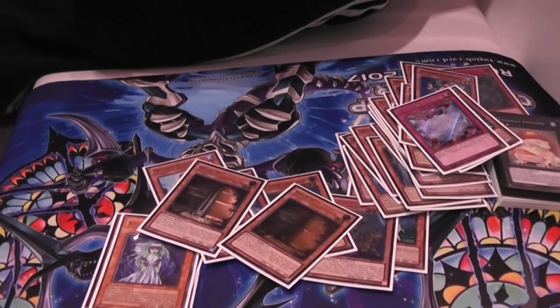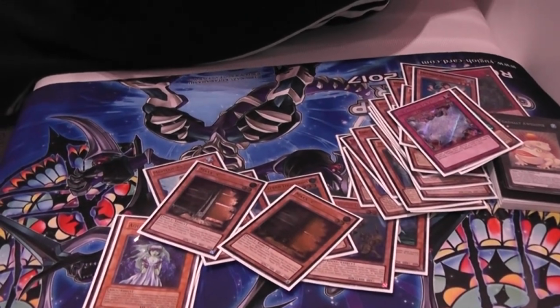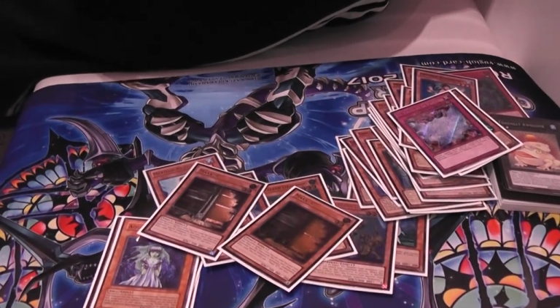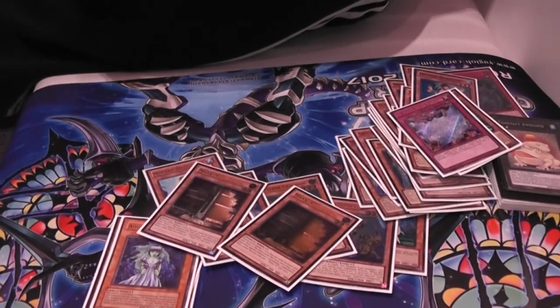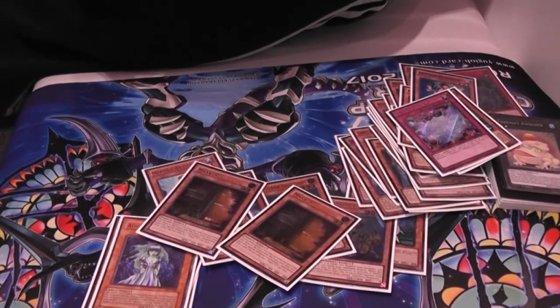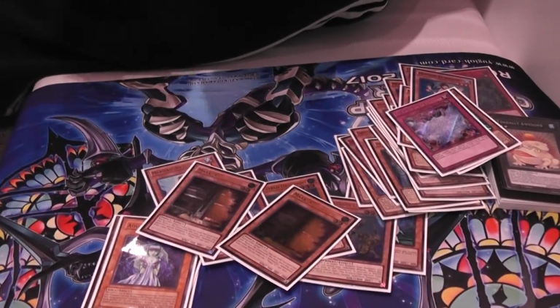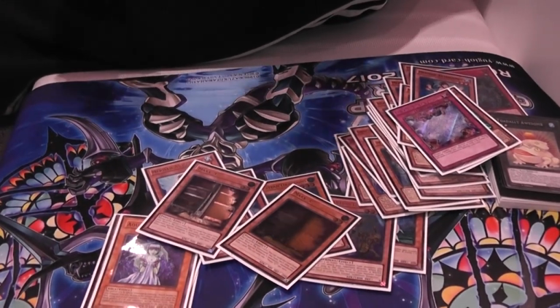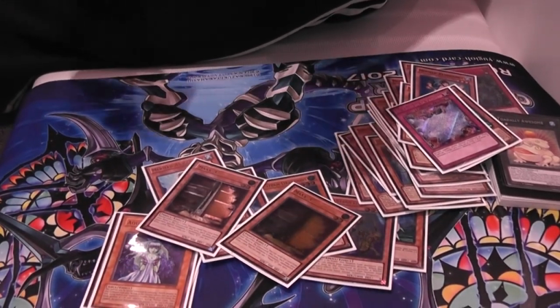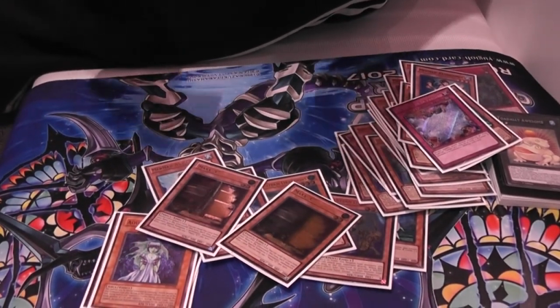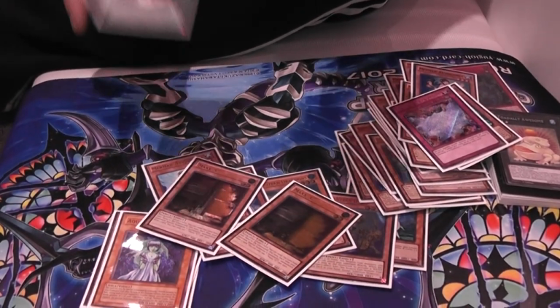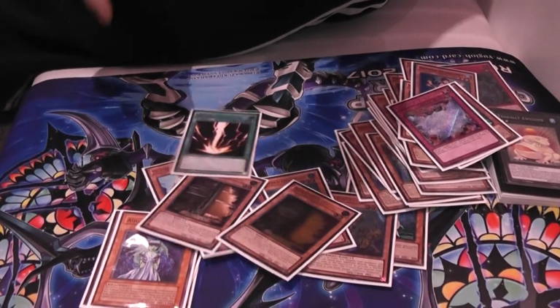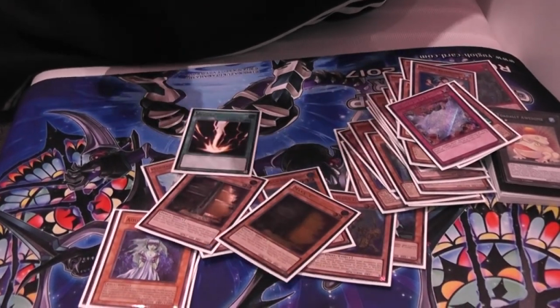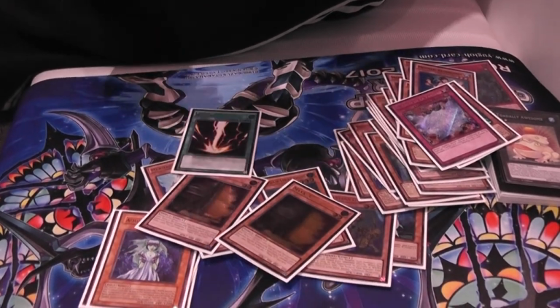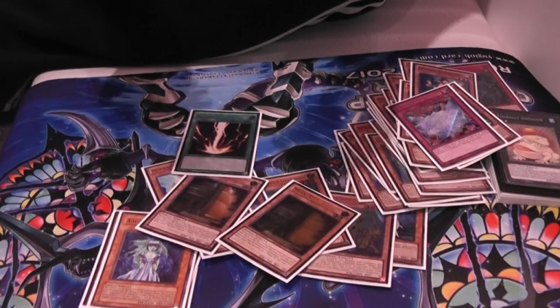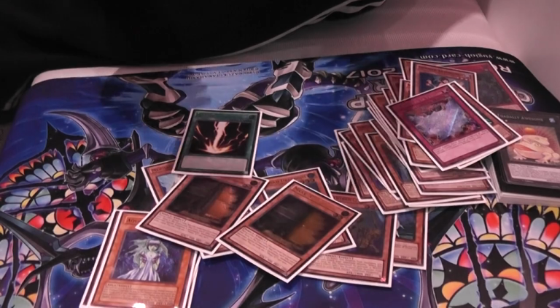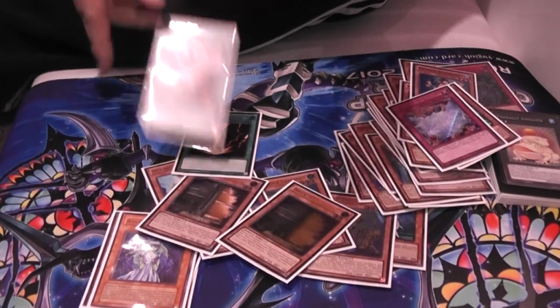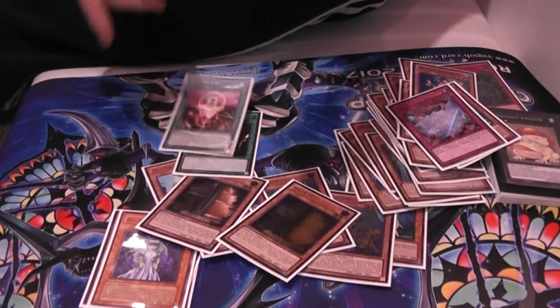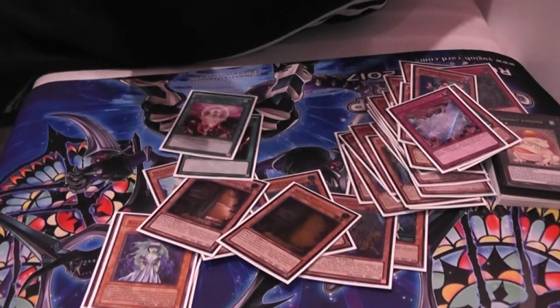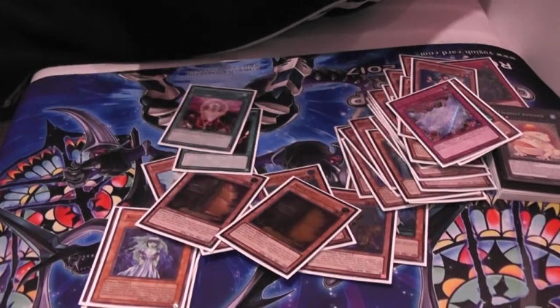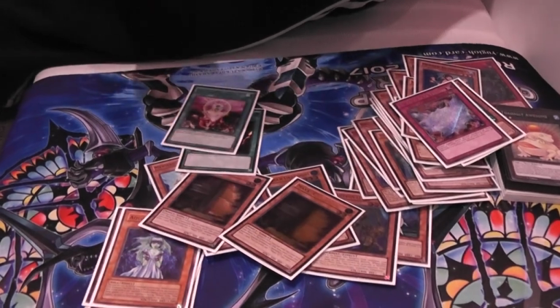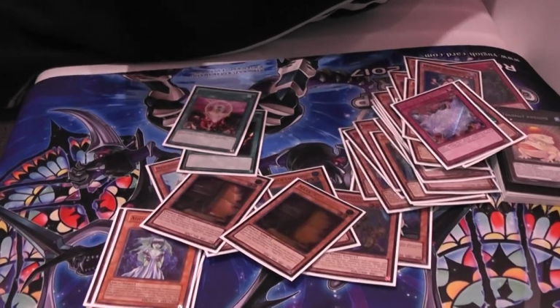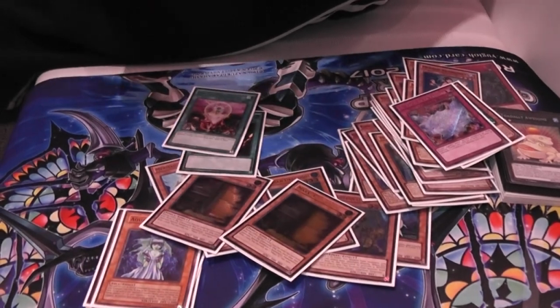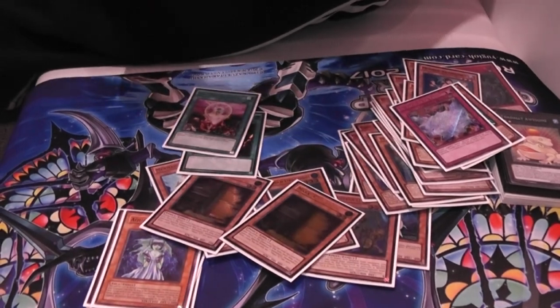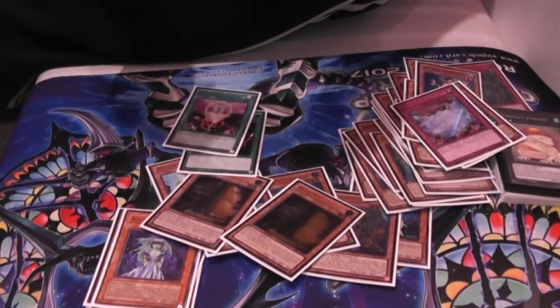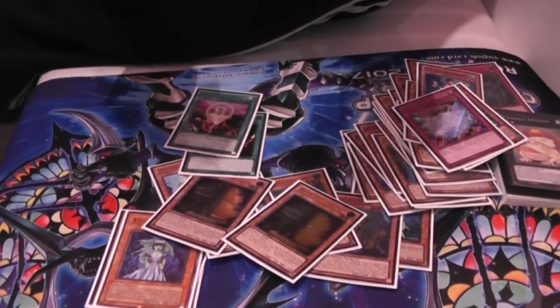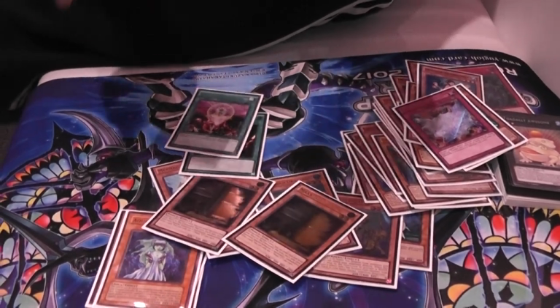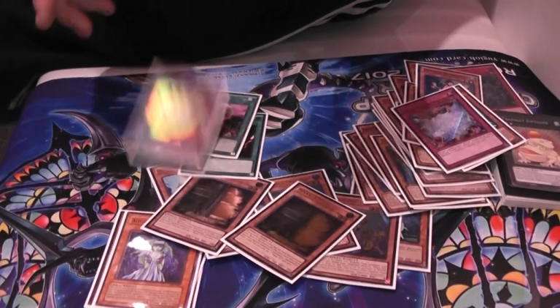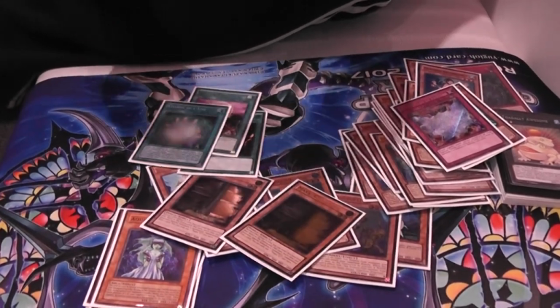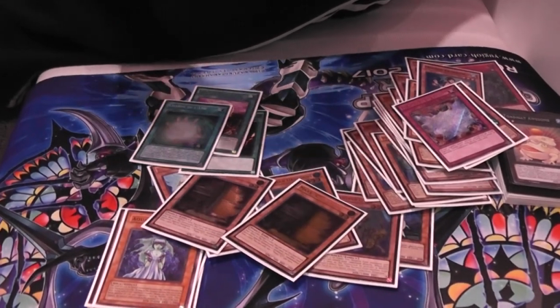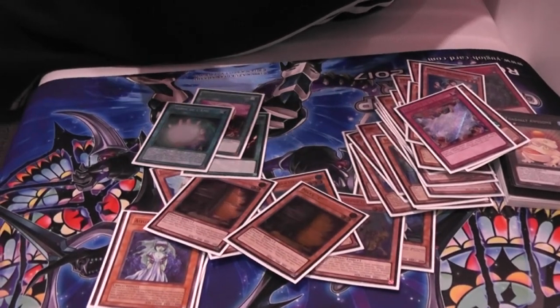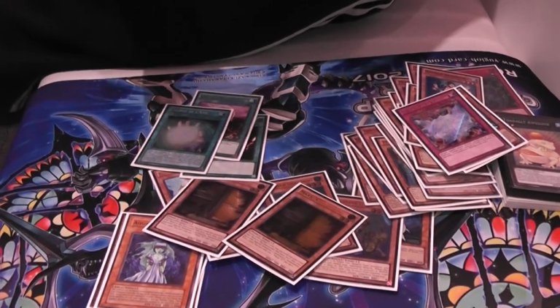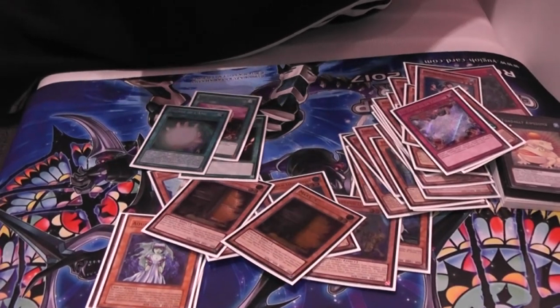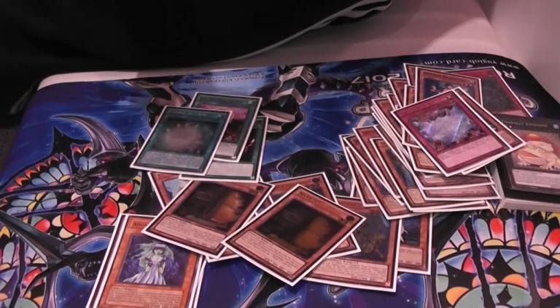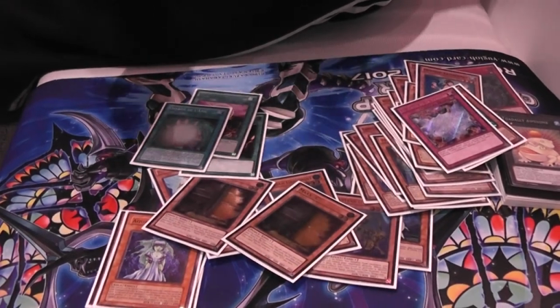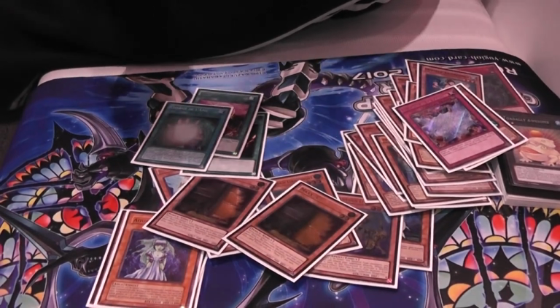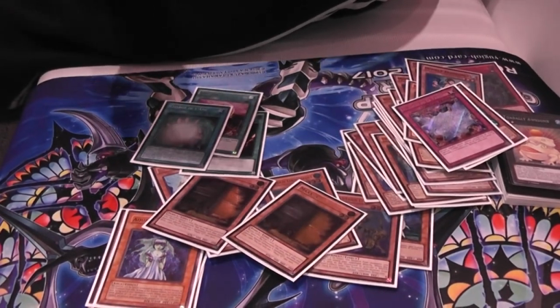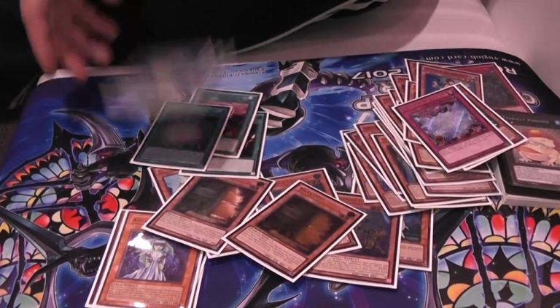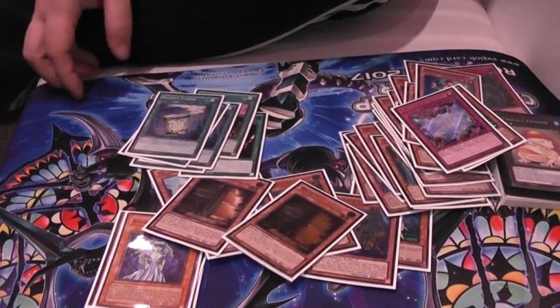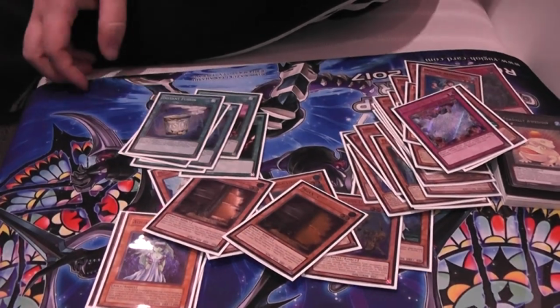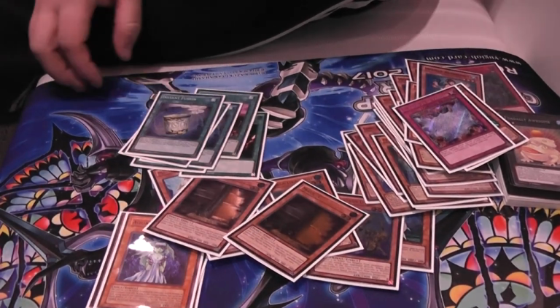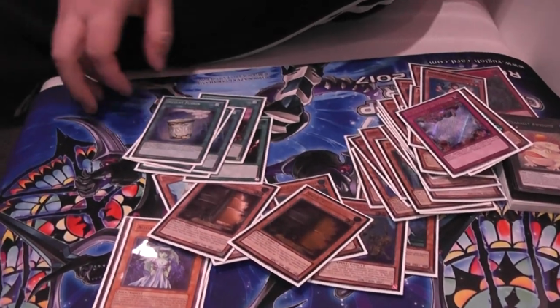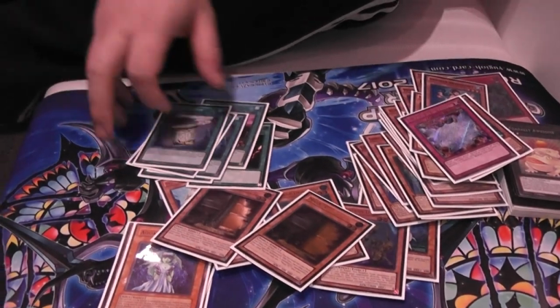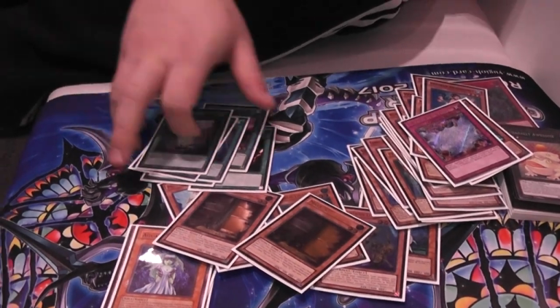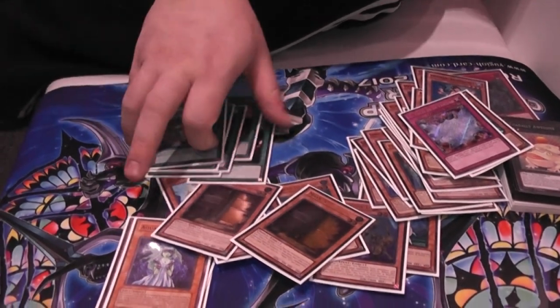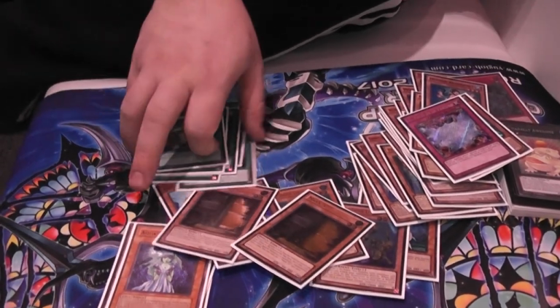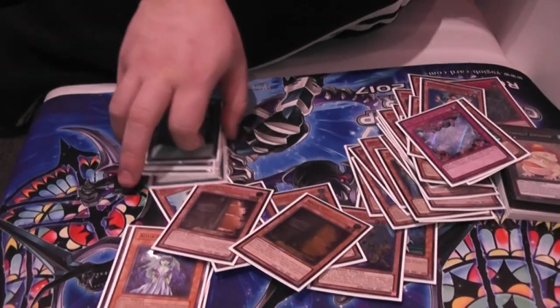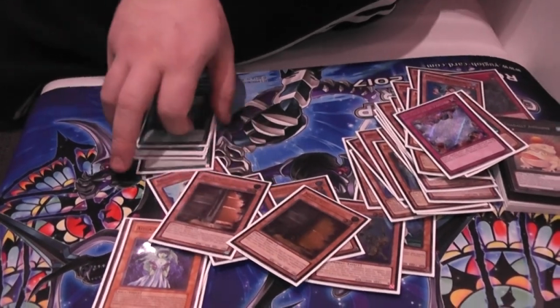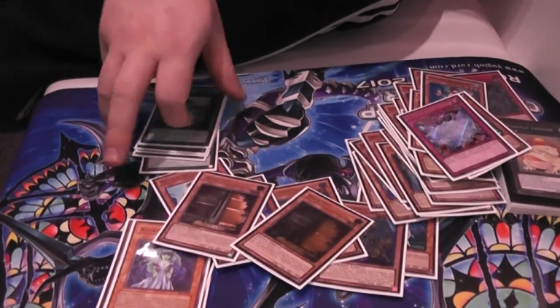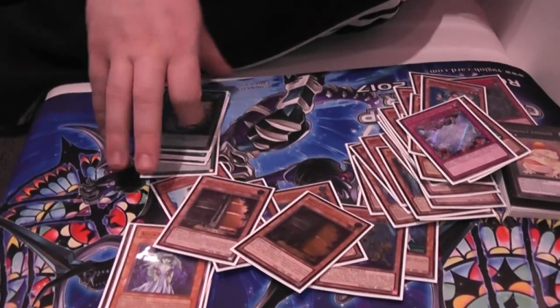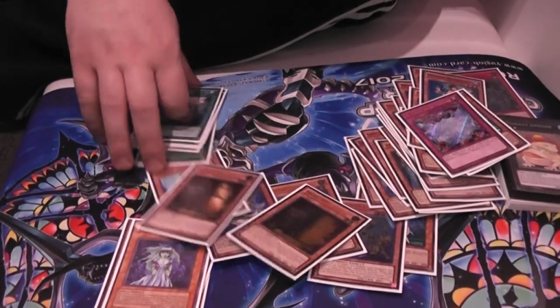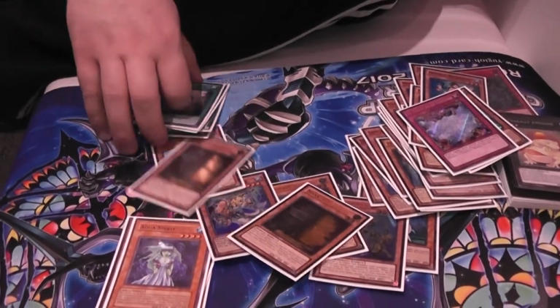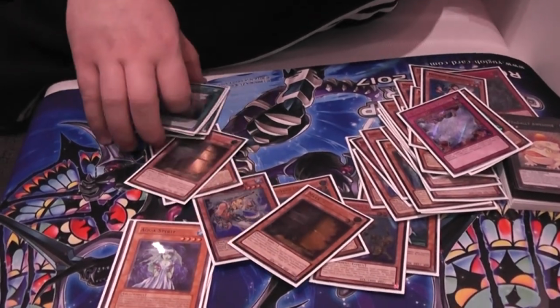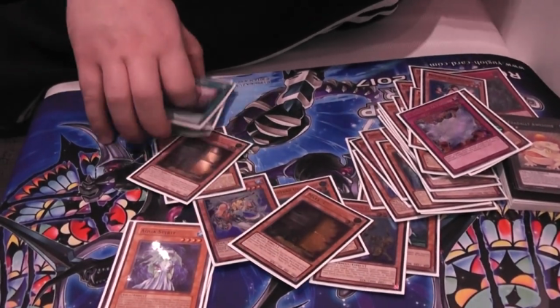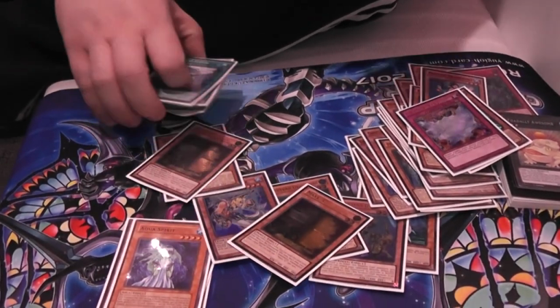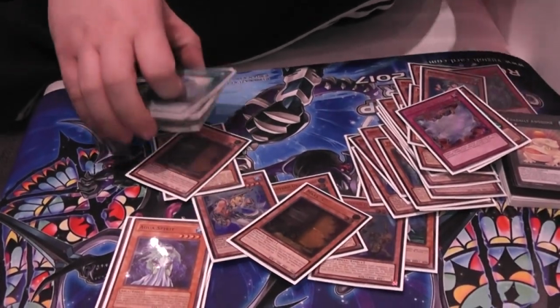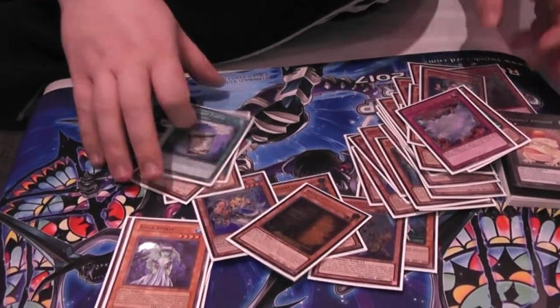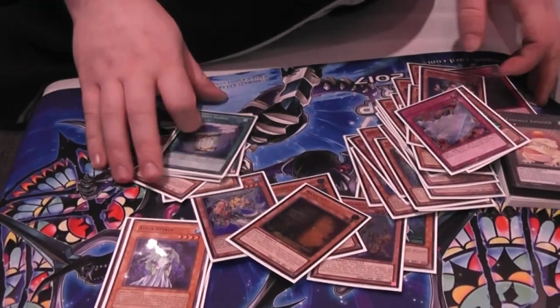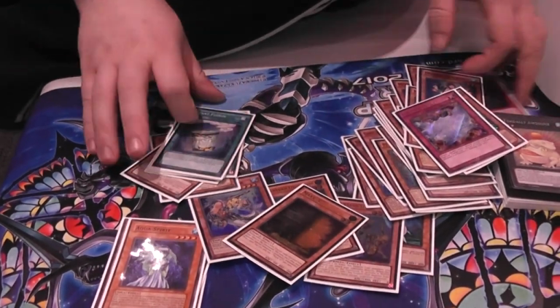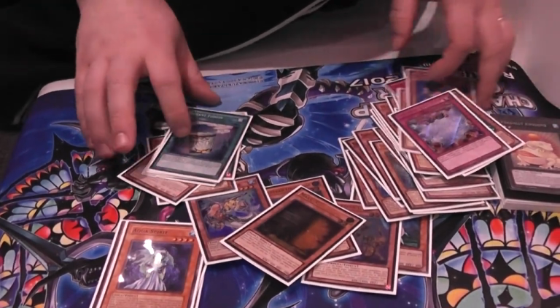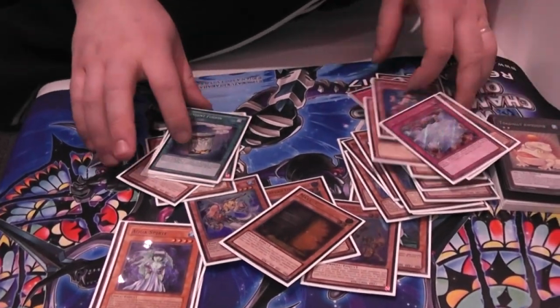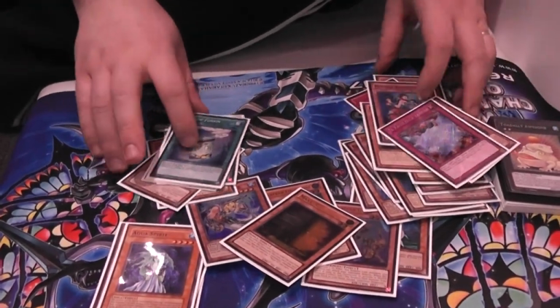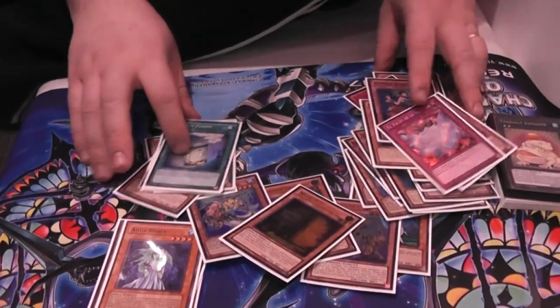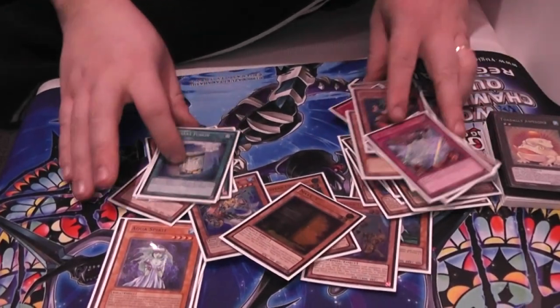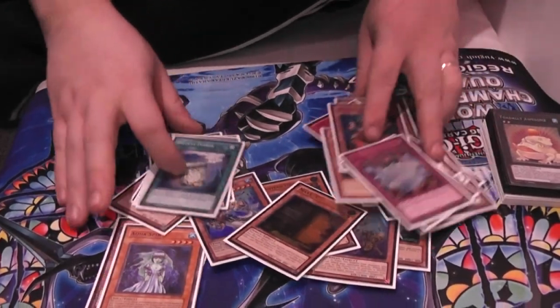And then Raigeki, 1-for-1, Soul Charge, and 3 Instant Fusion. That's the main board.